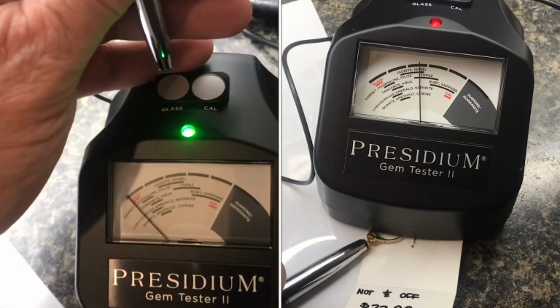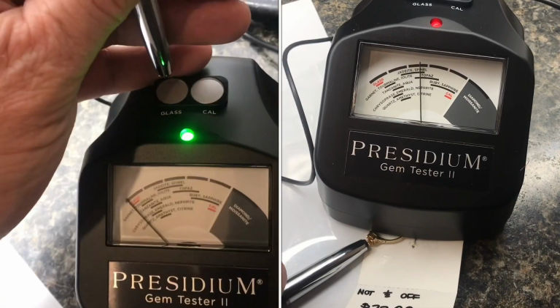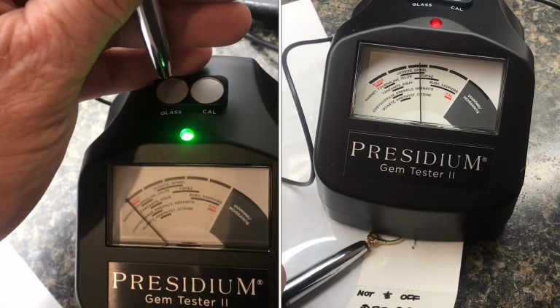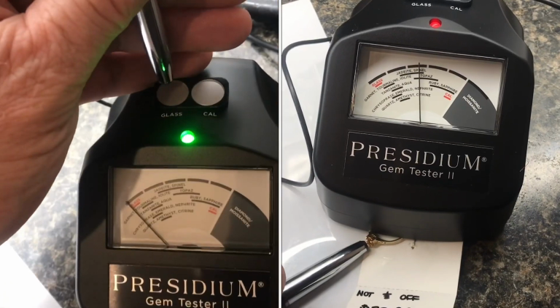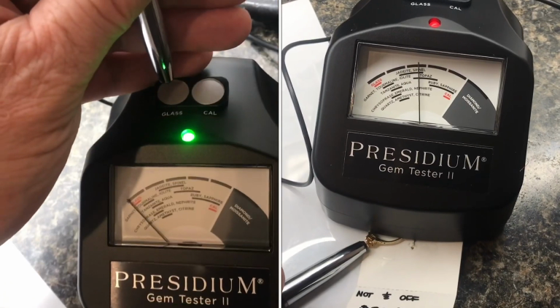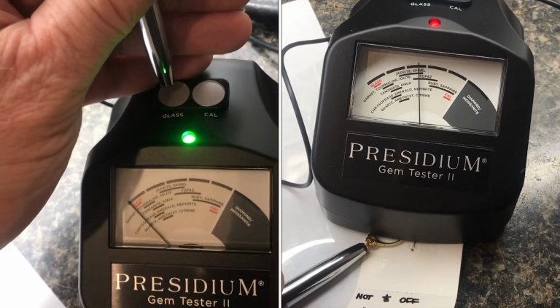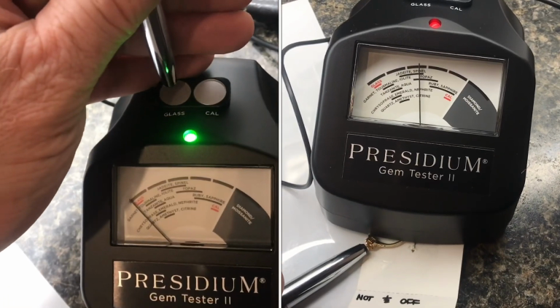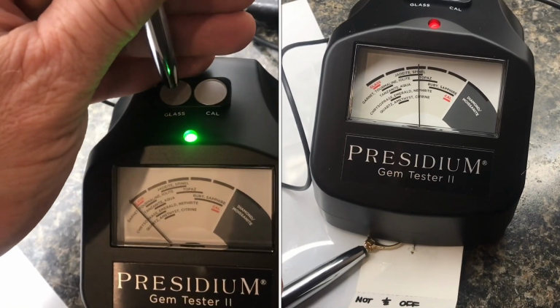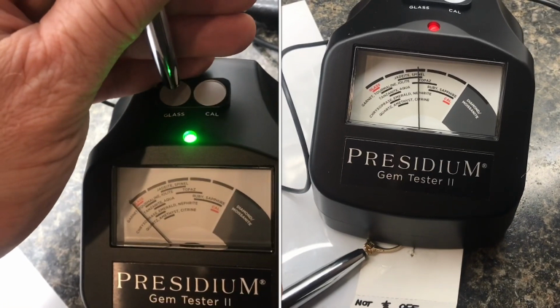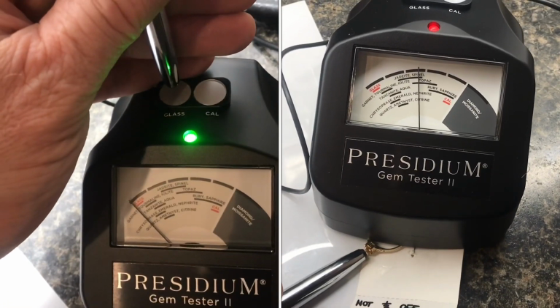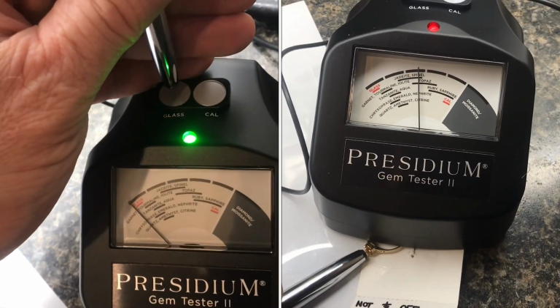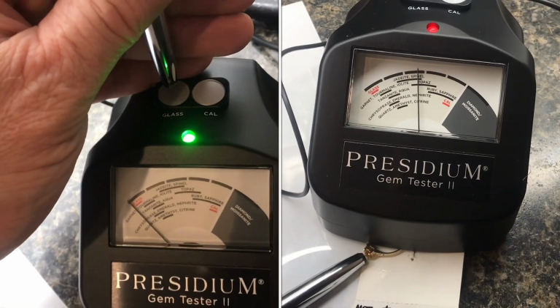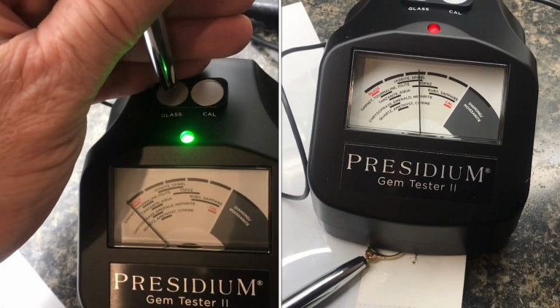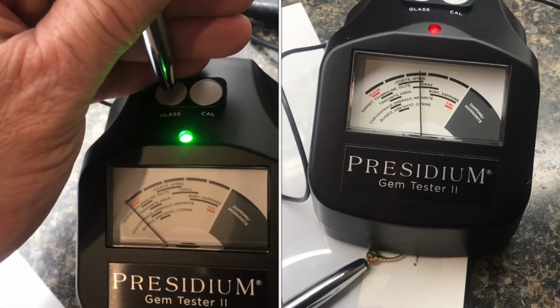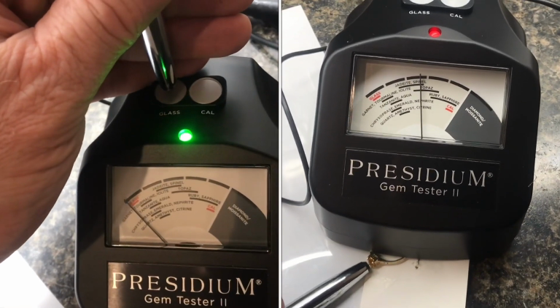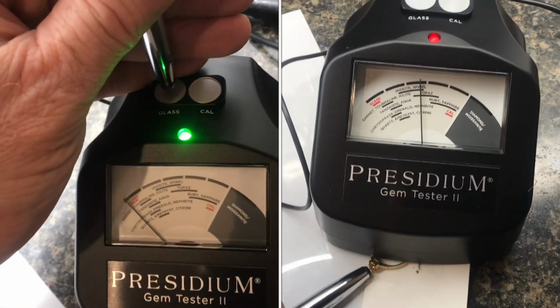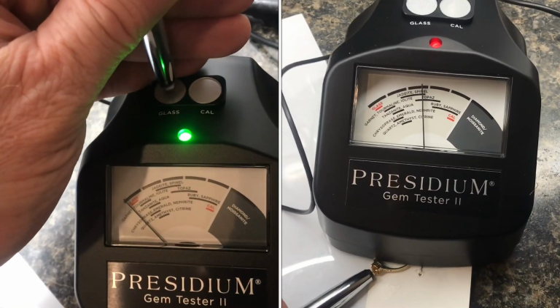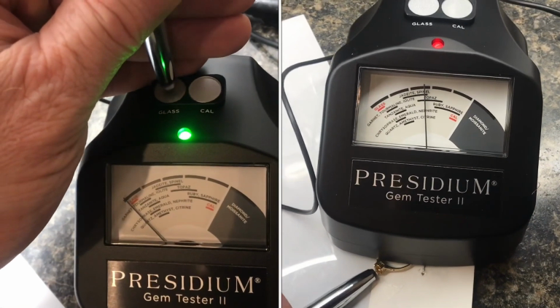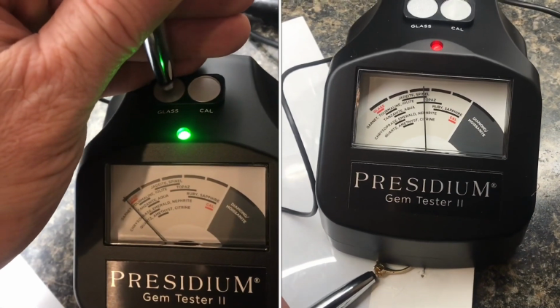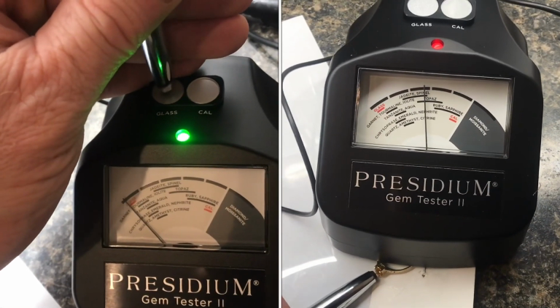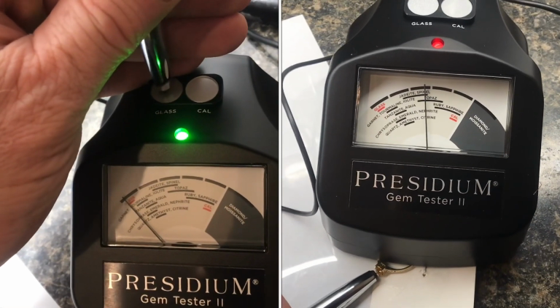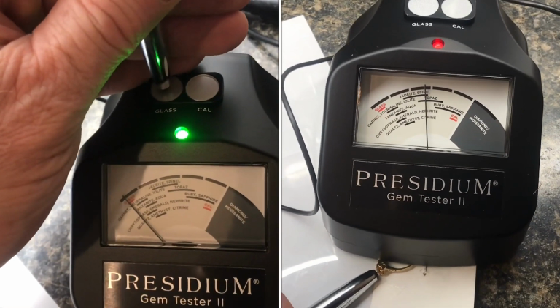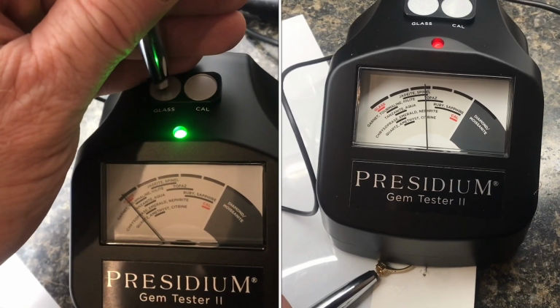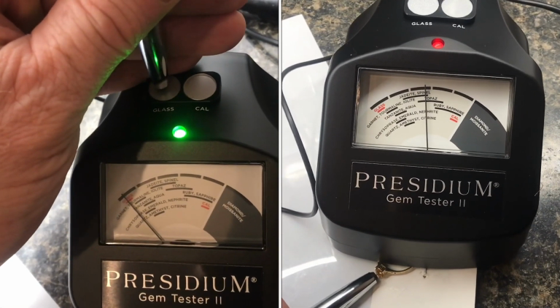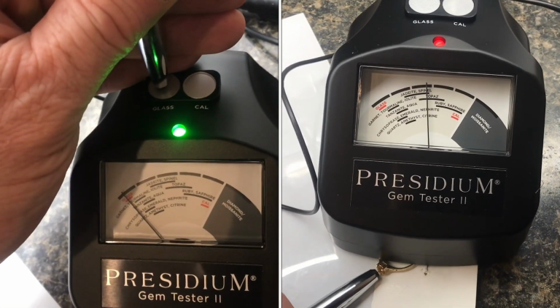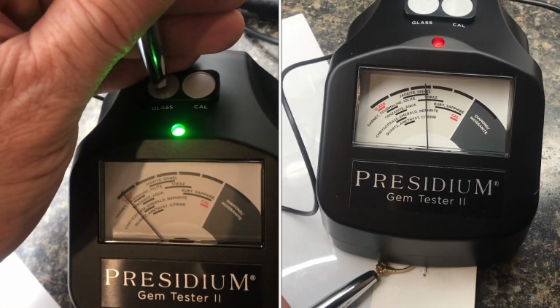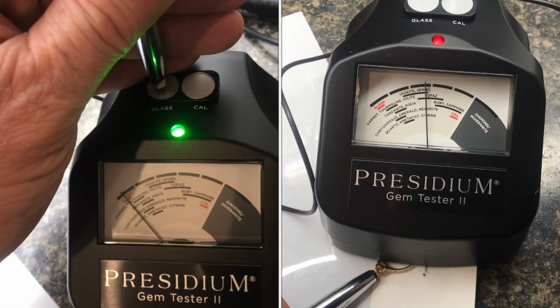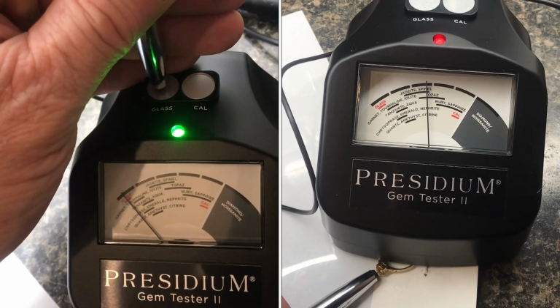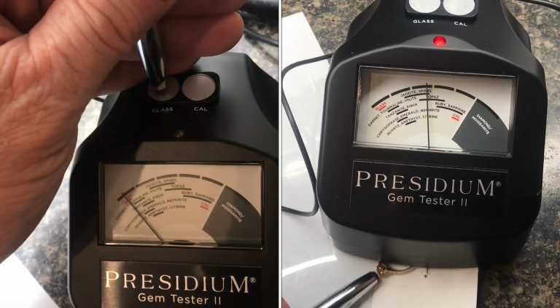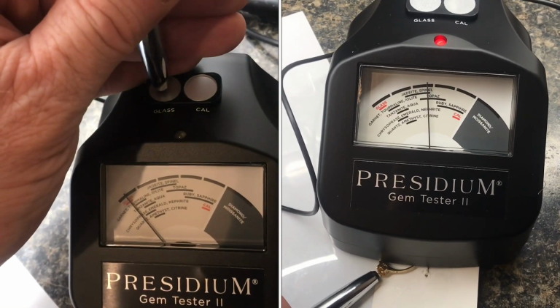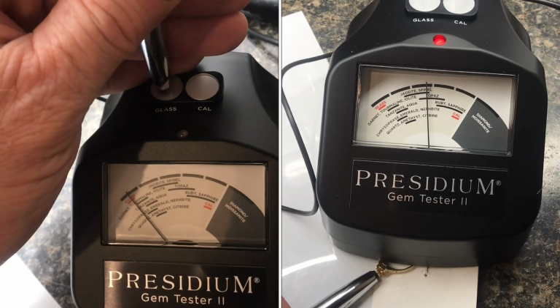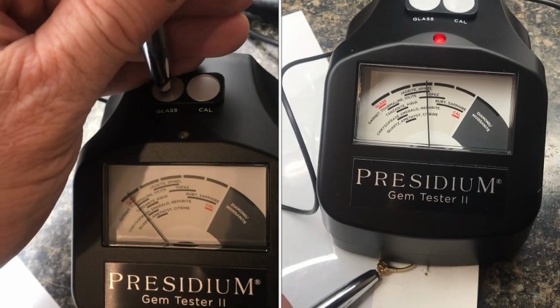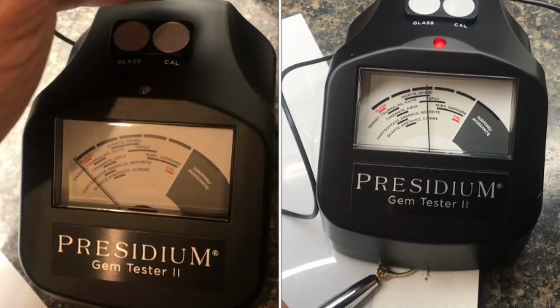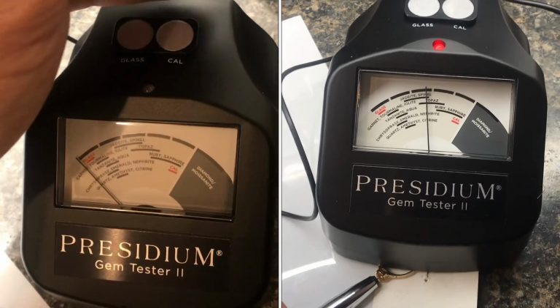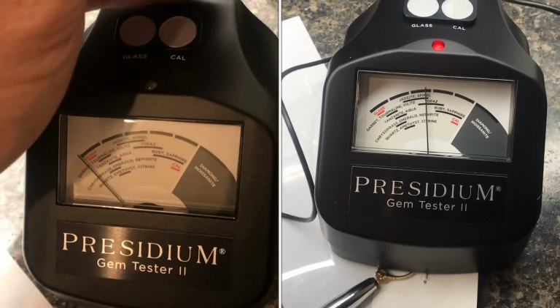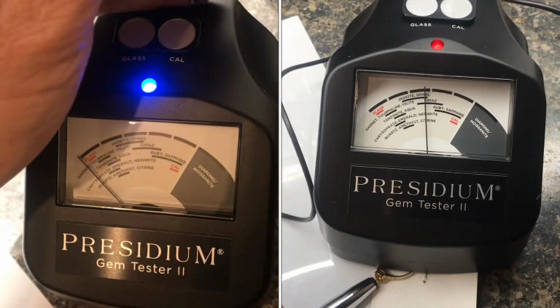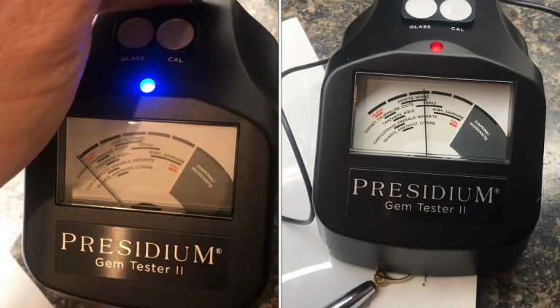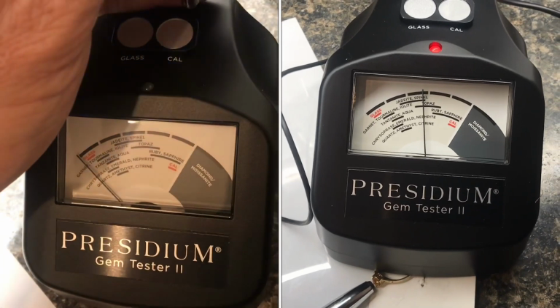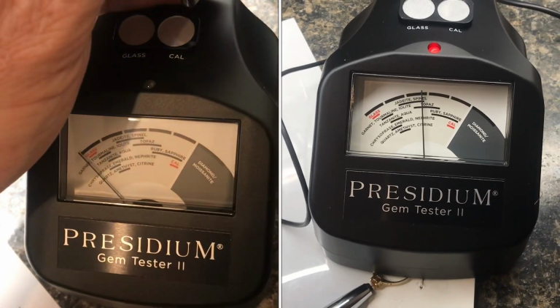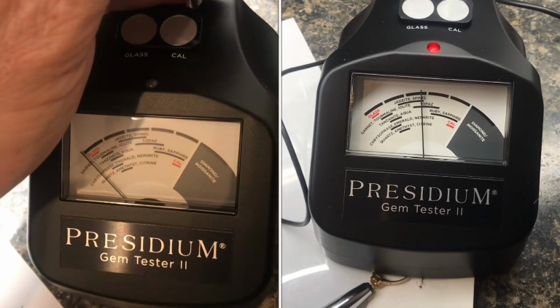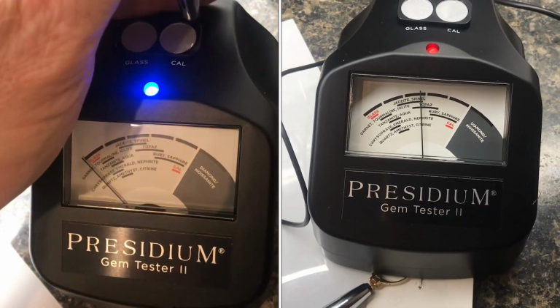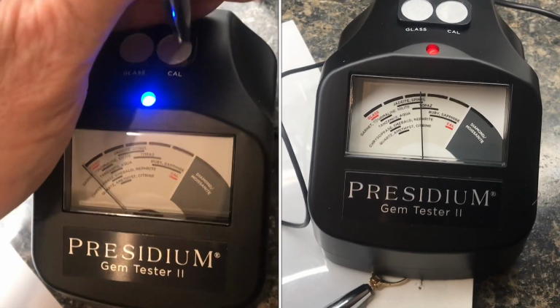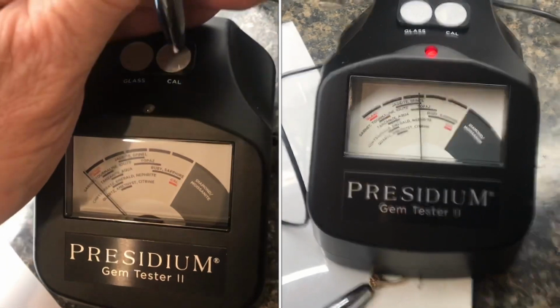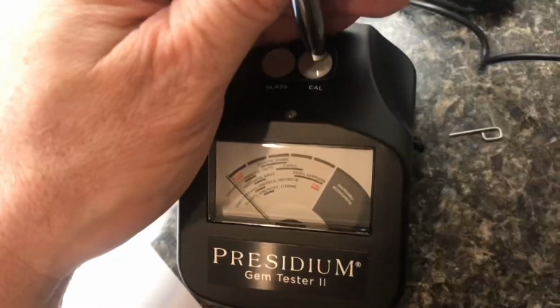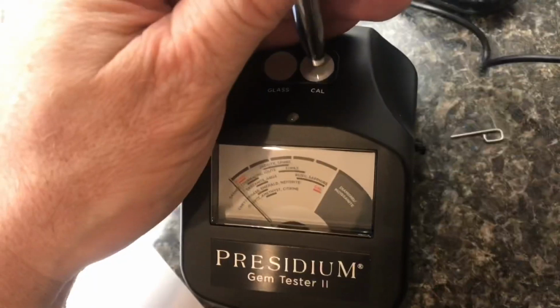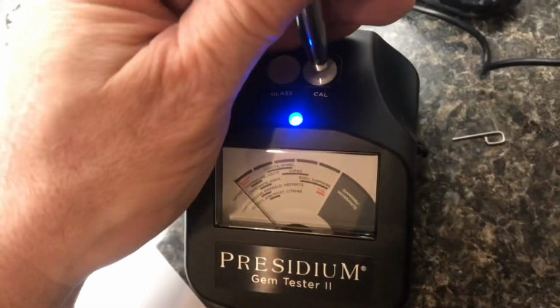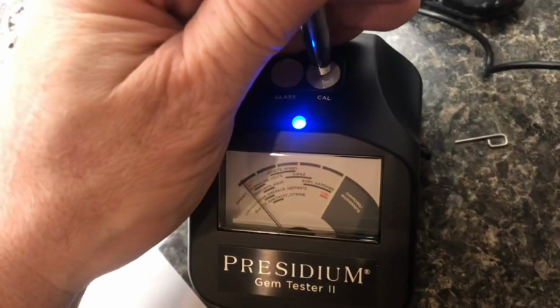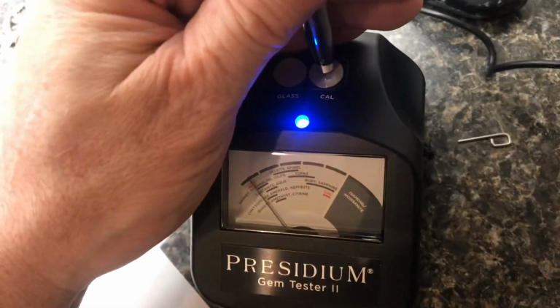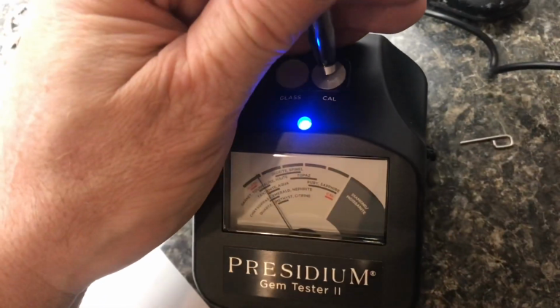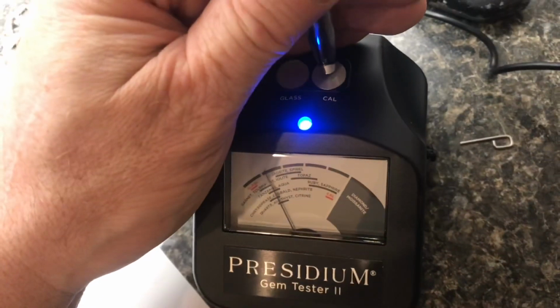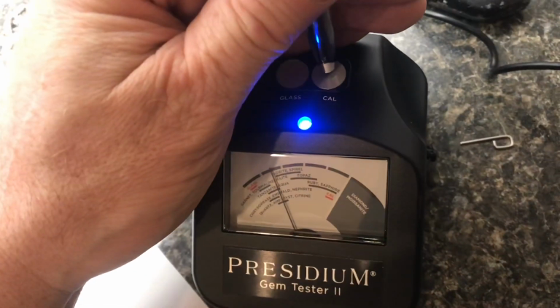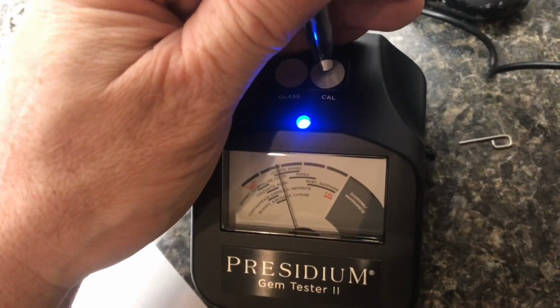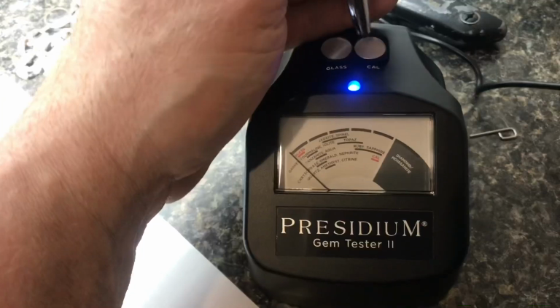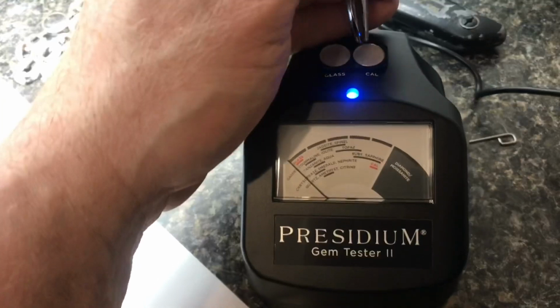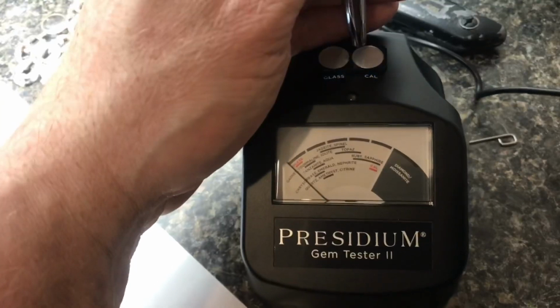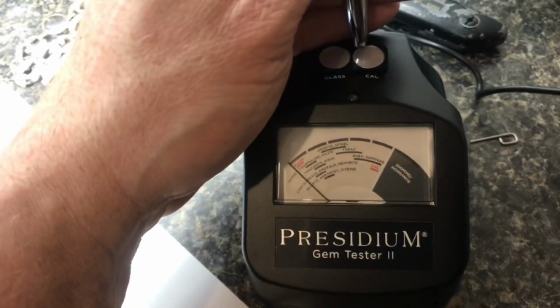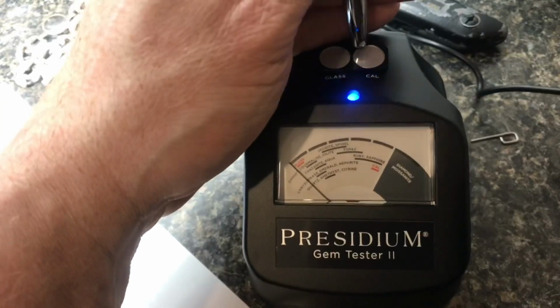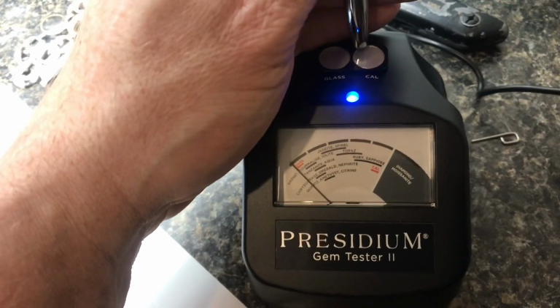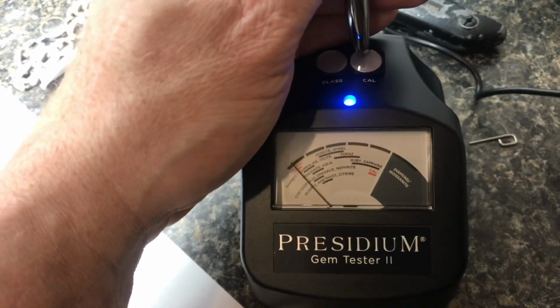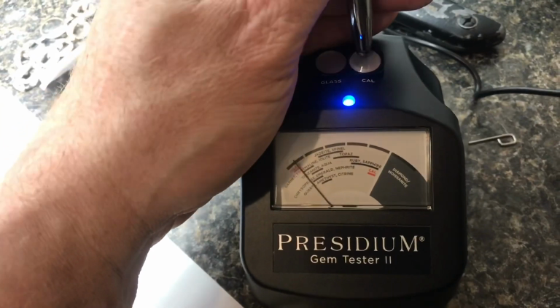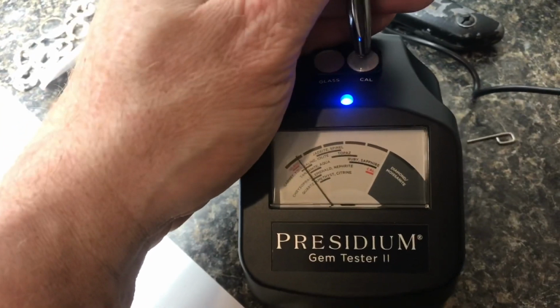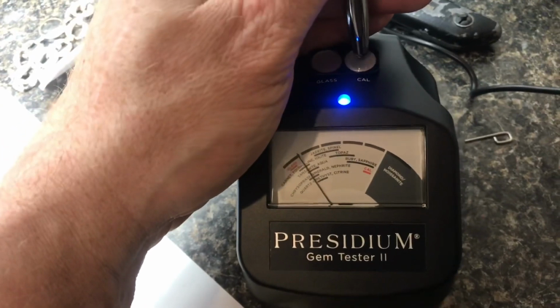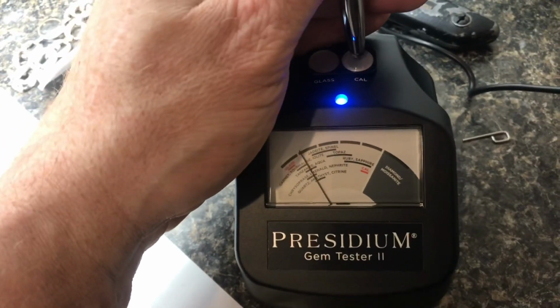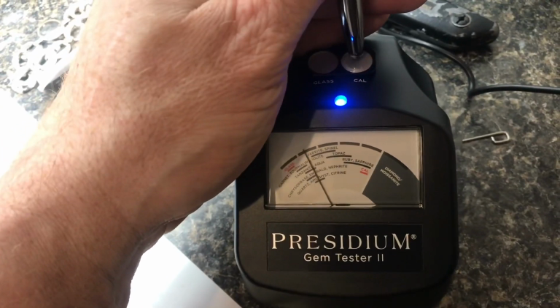When the green light turns on, test for glass. If you get the blue light, calibrate again — and calibrate one more time if needed.